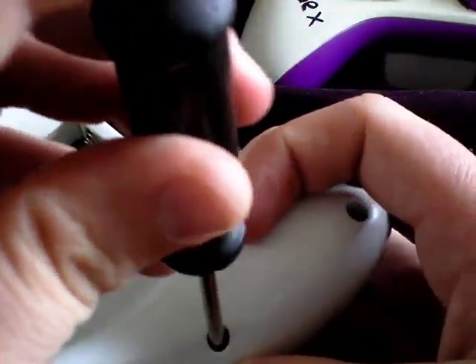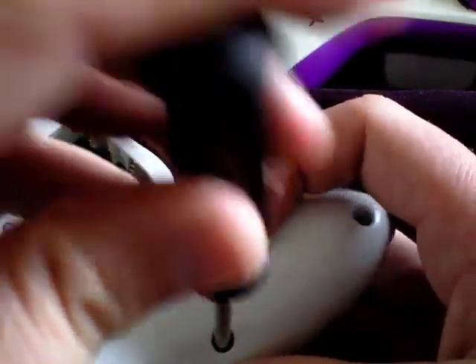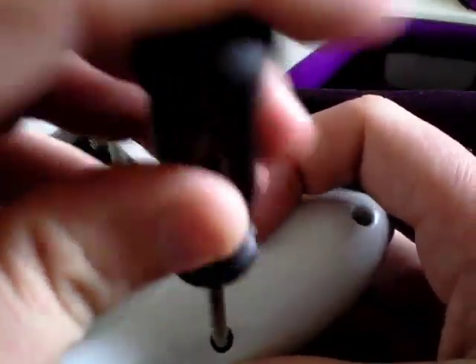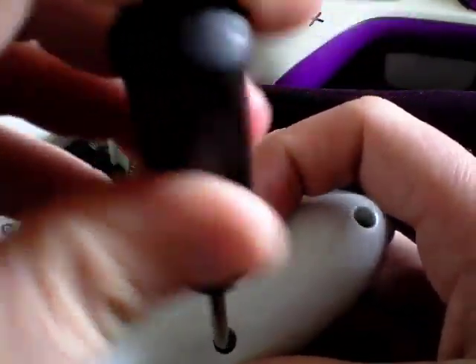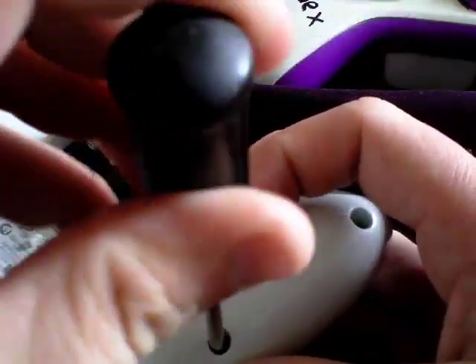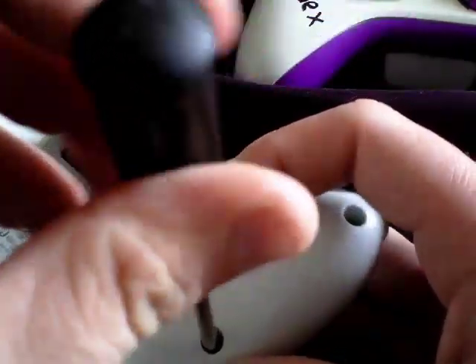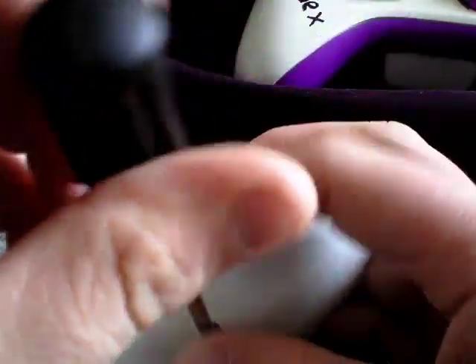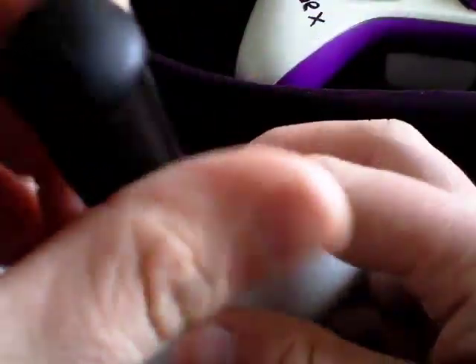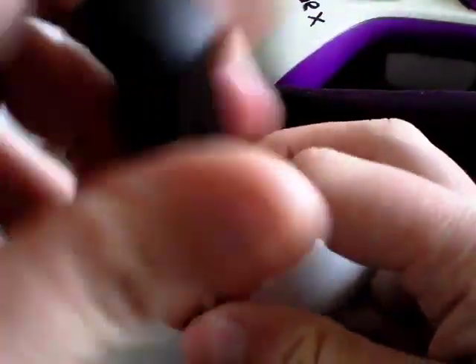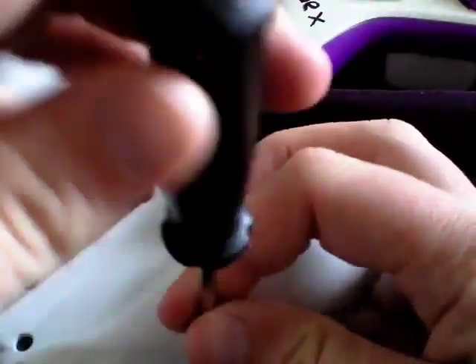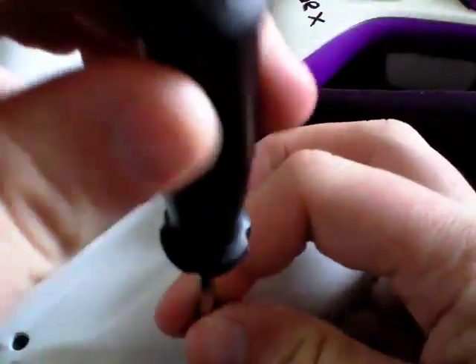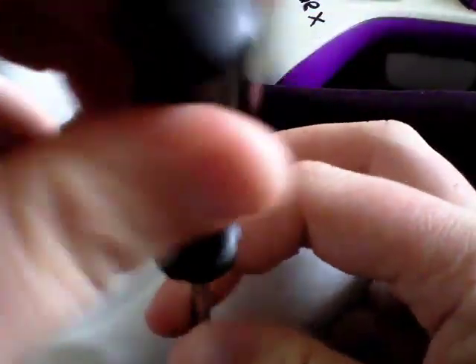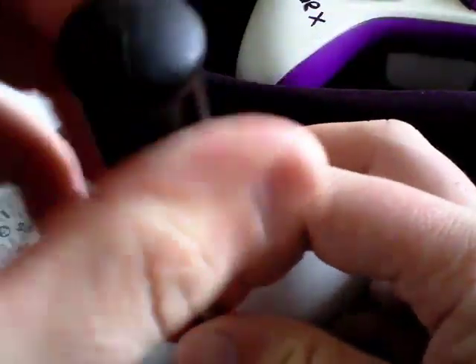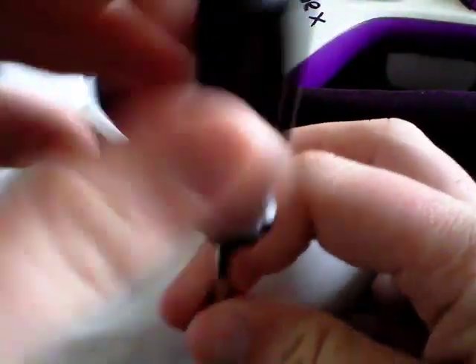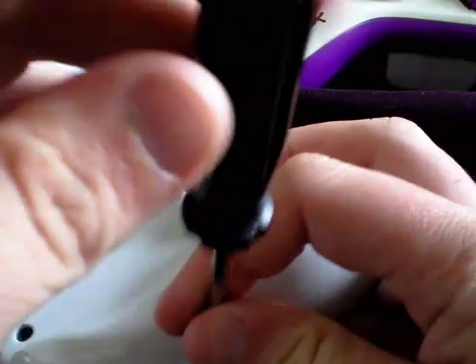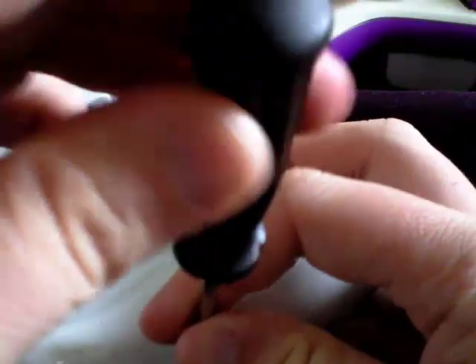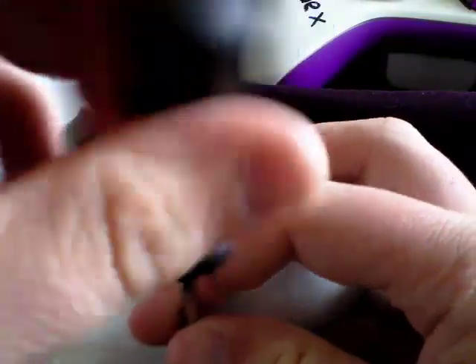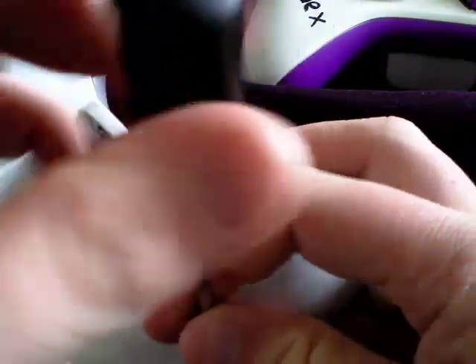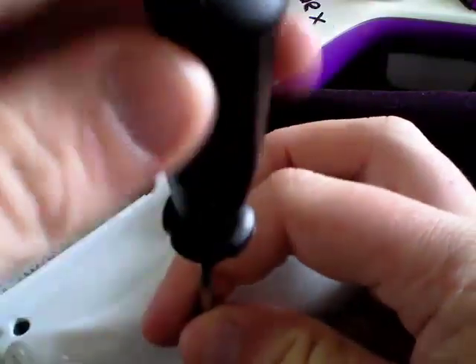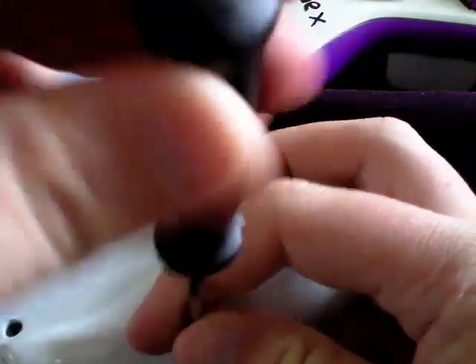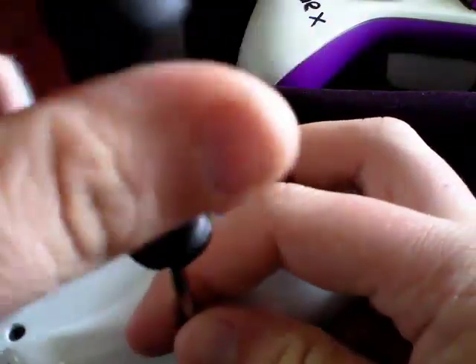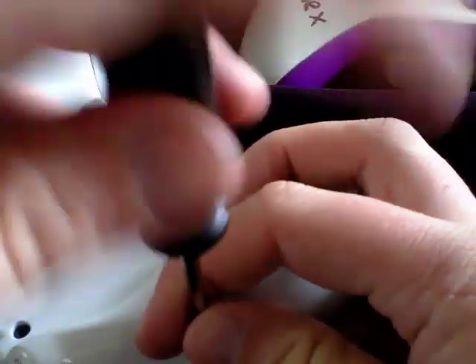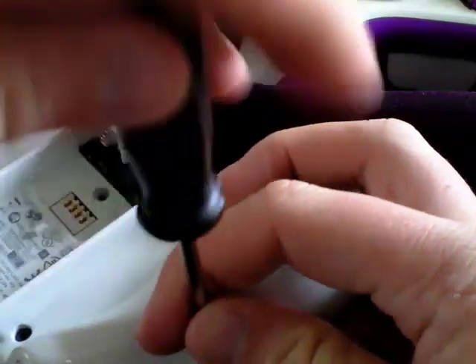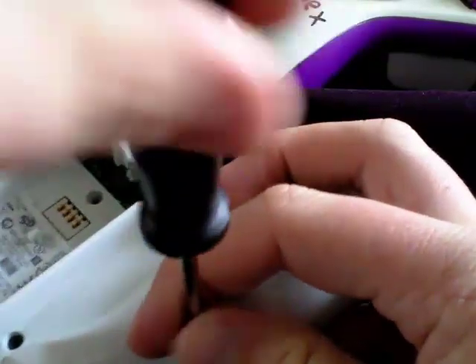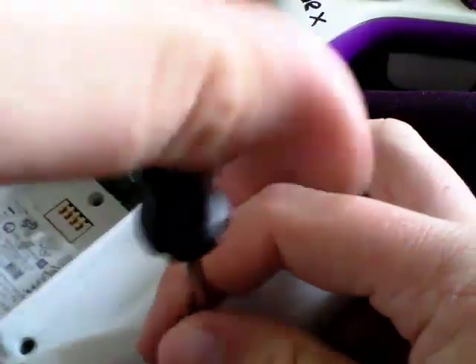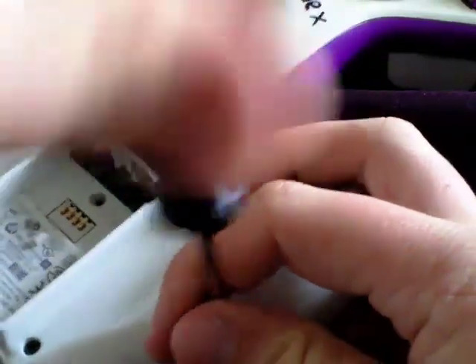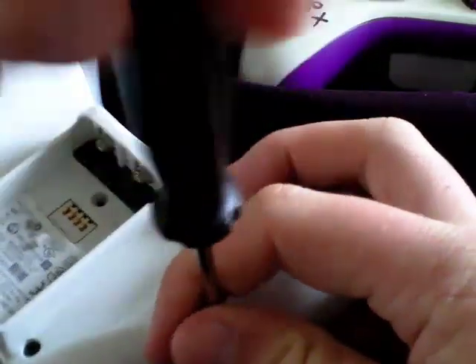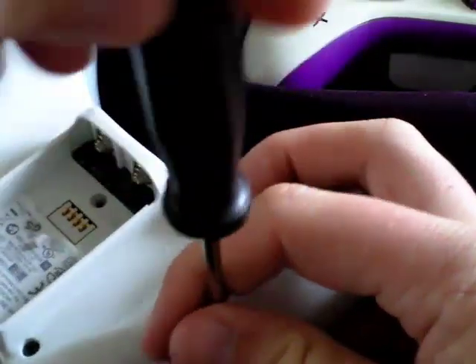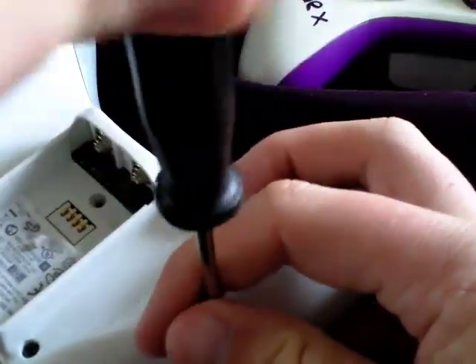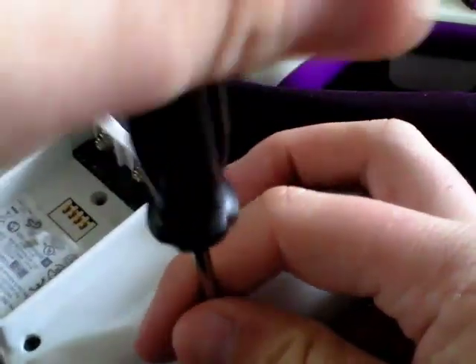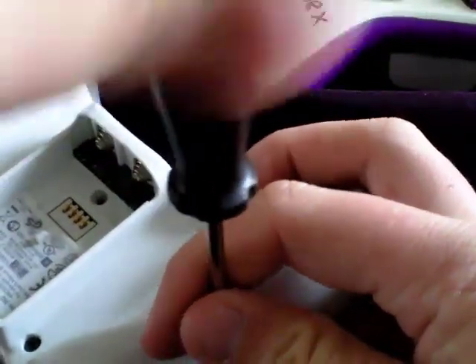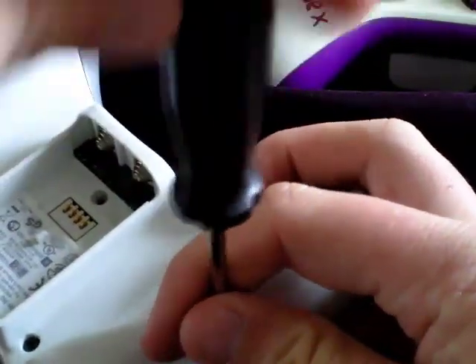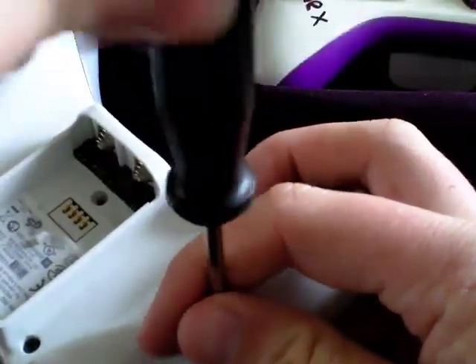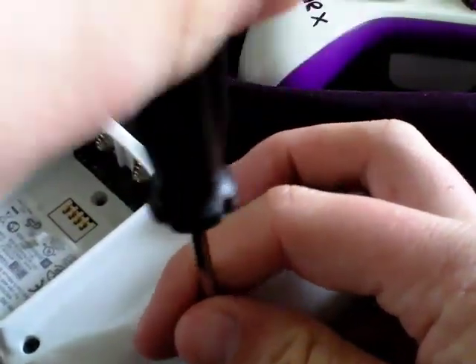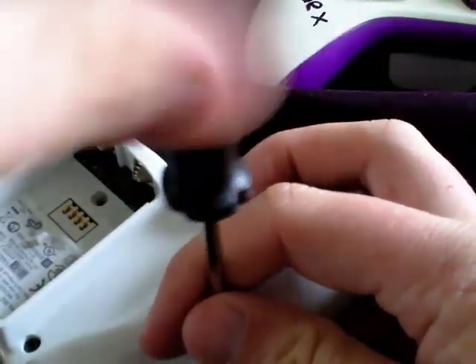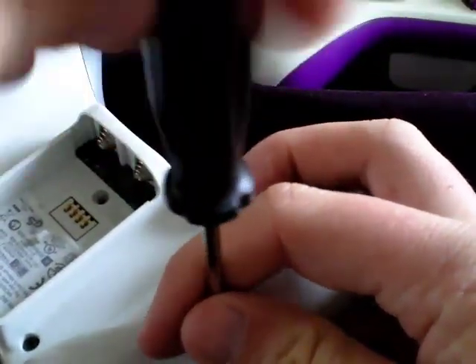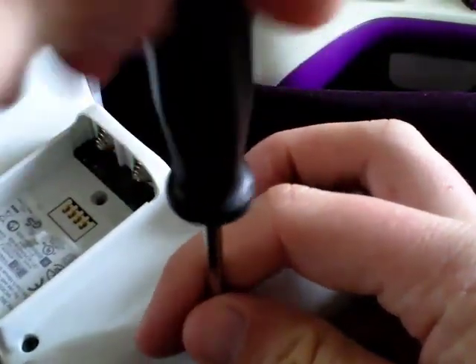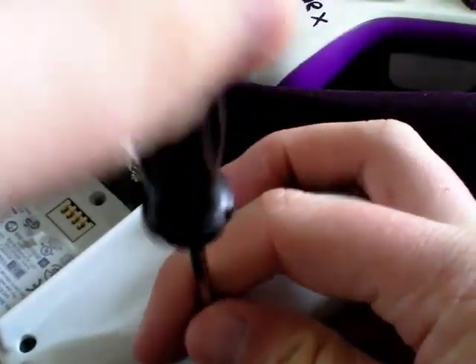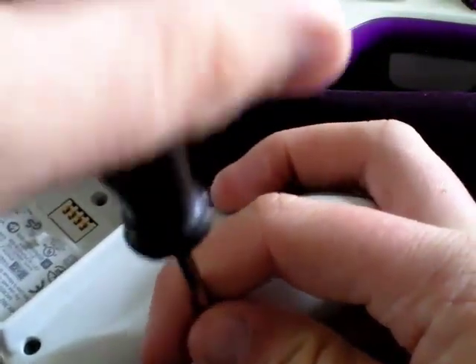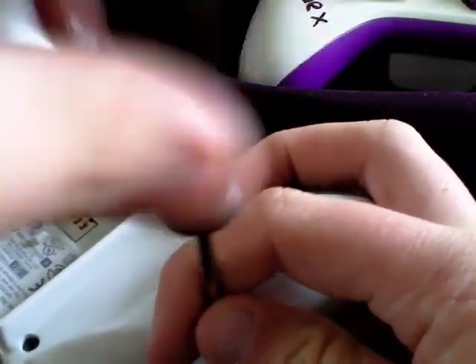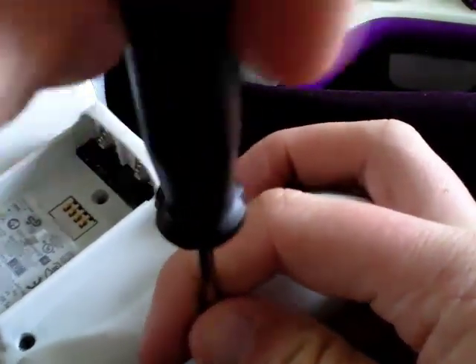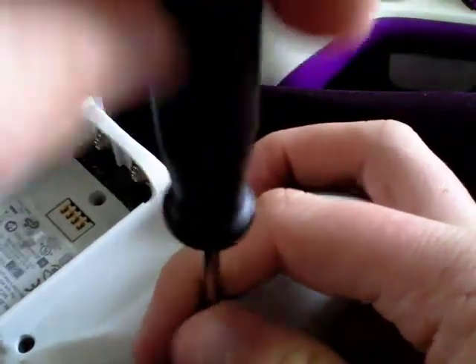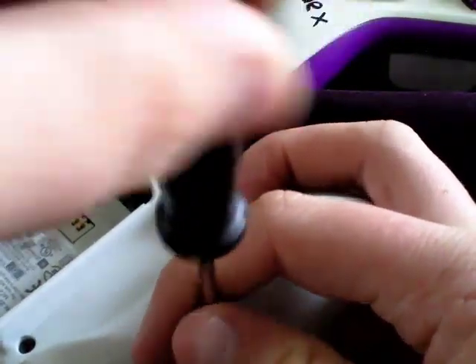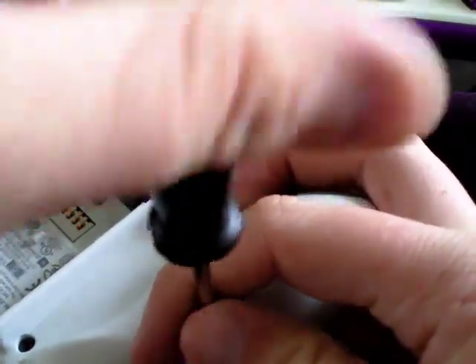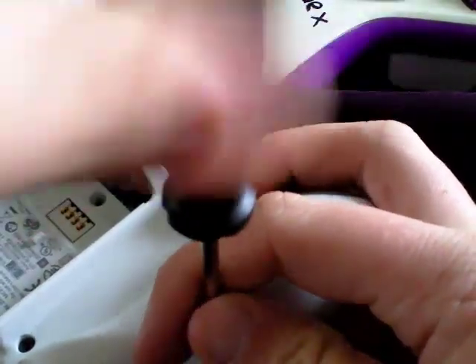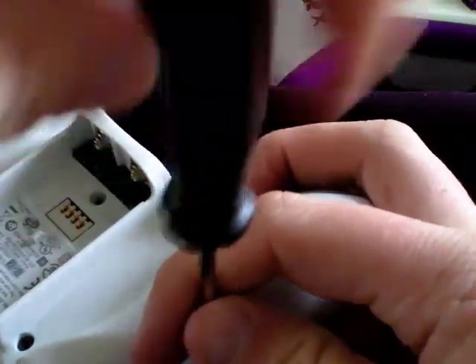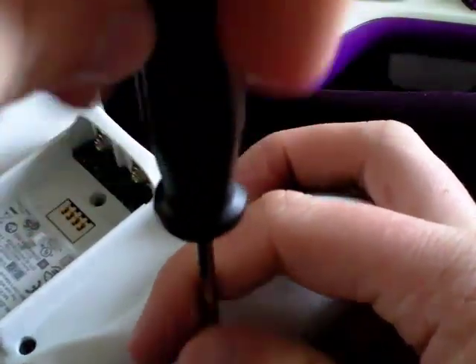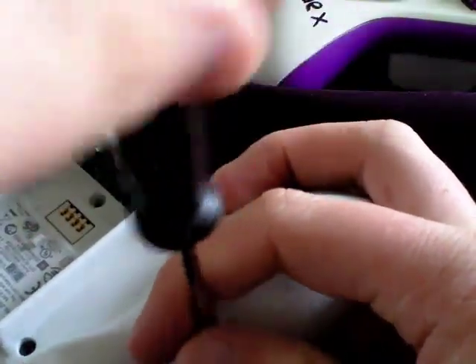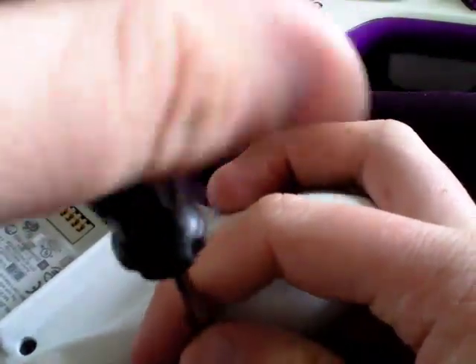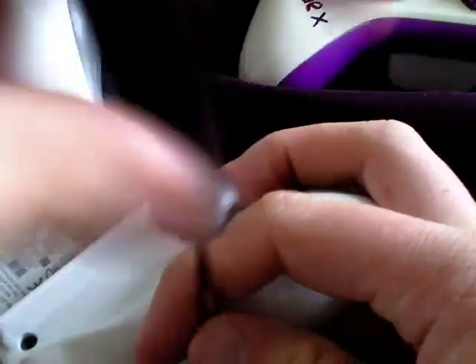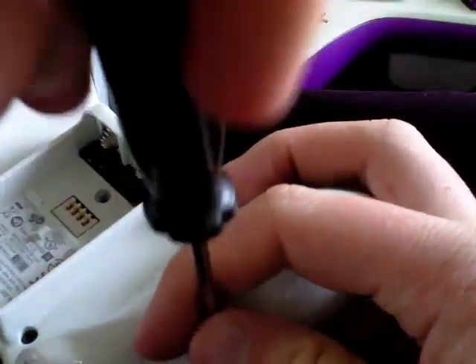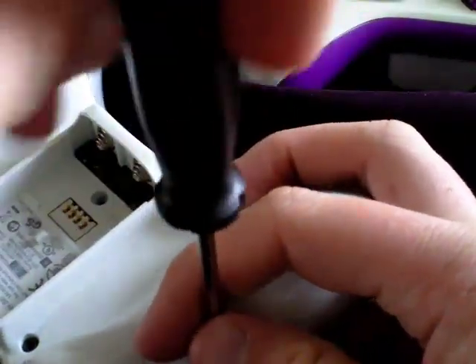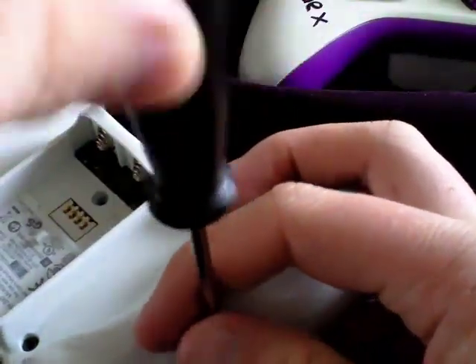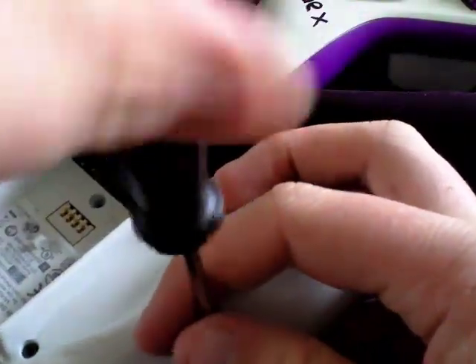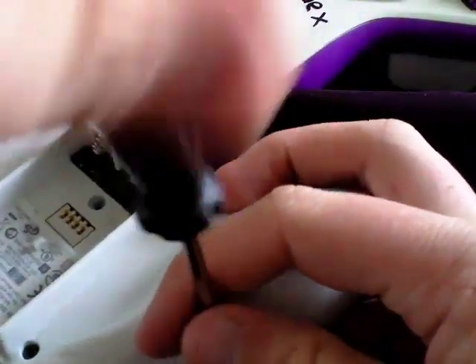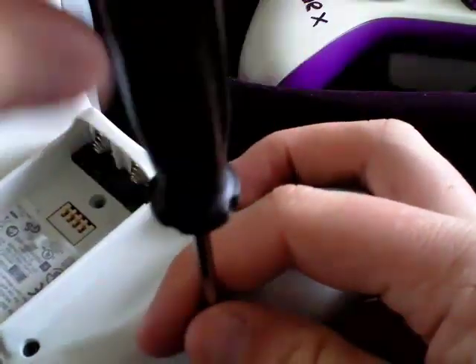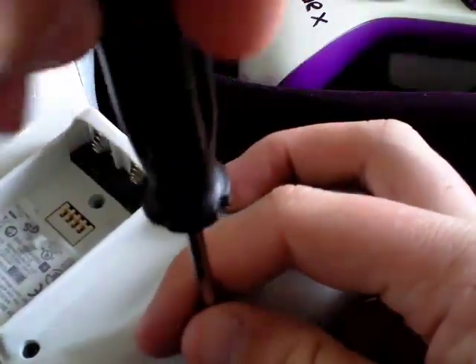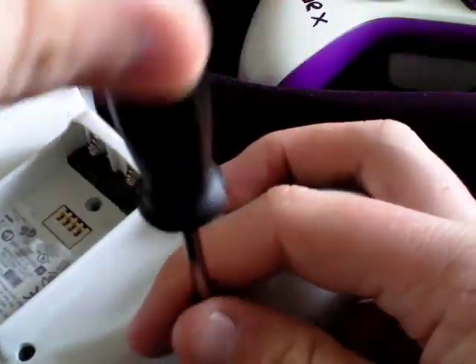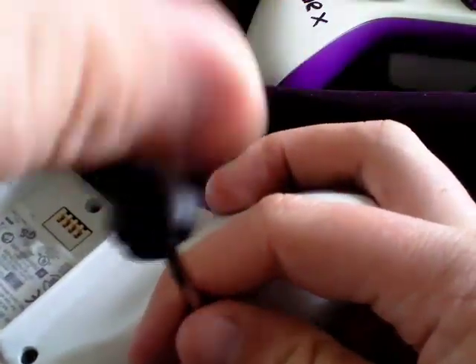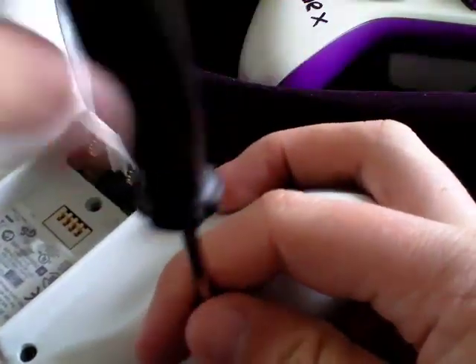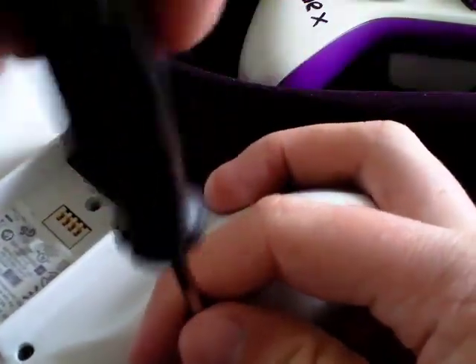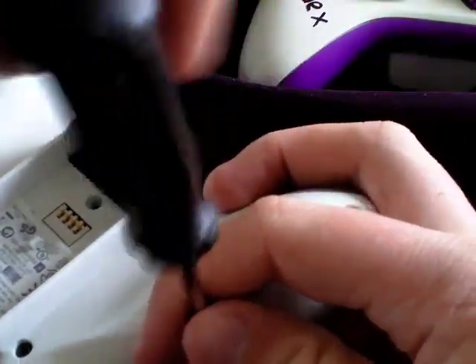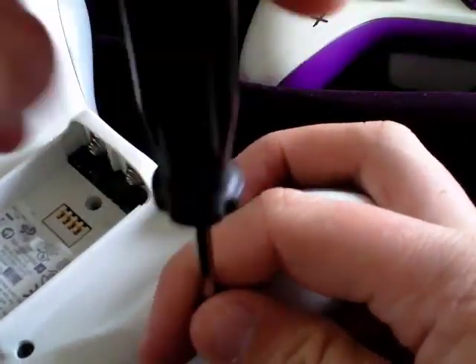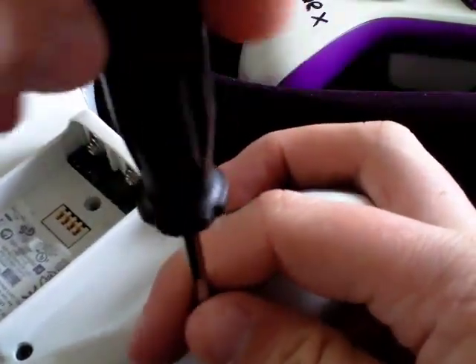Am I twisting the screw the right way? No, I was twisting it the wrong way. Because I'm an idiot like that.